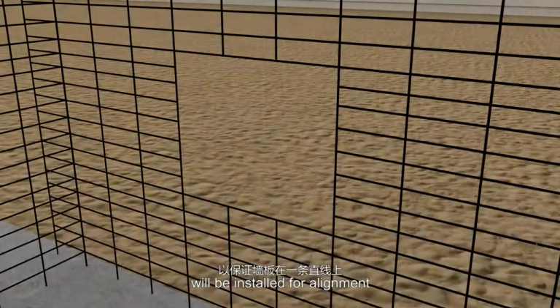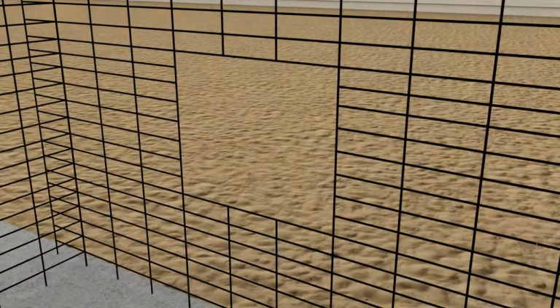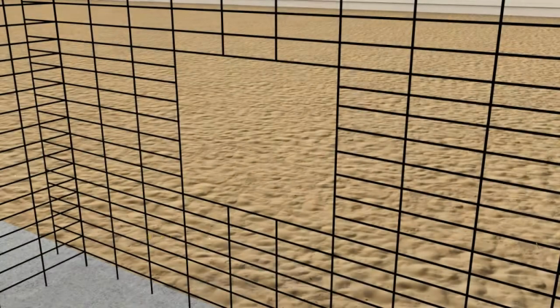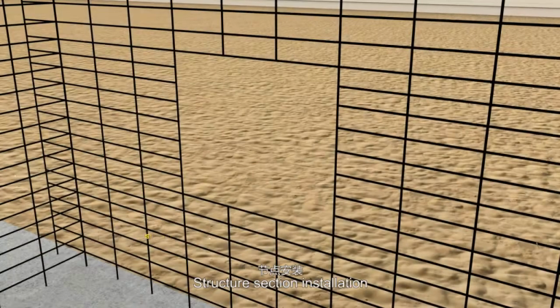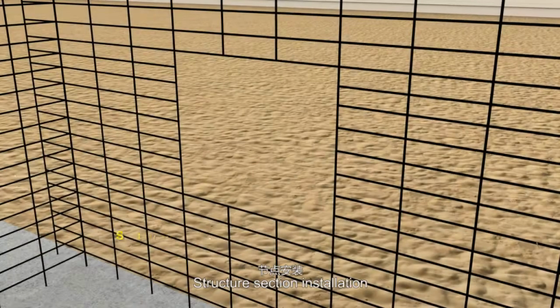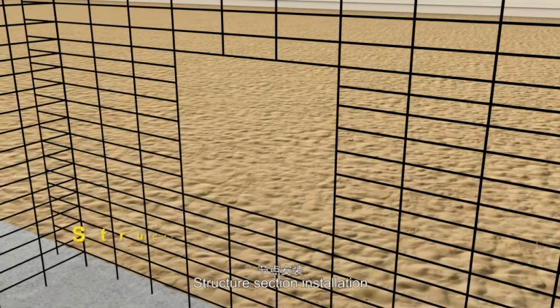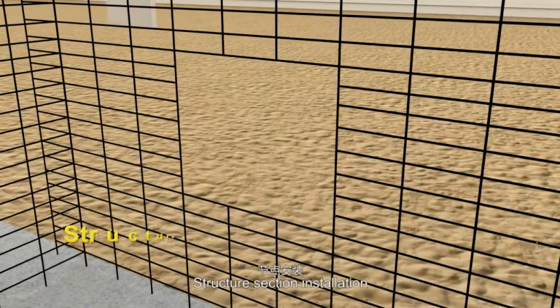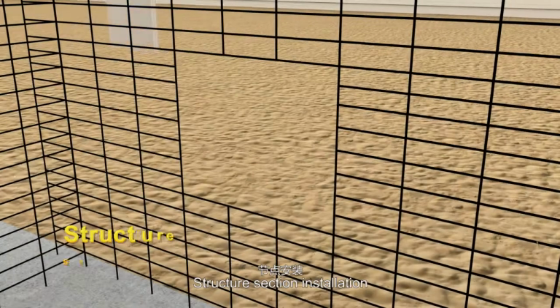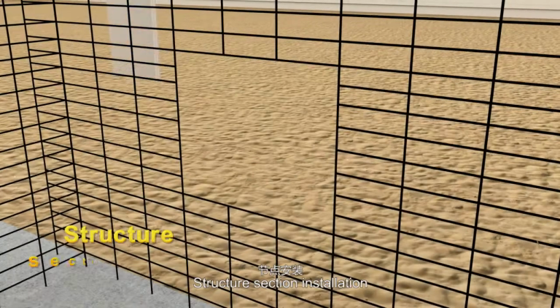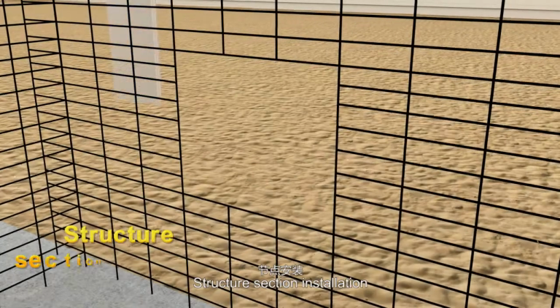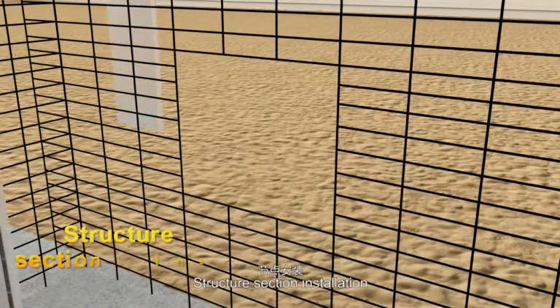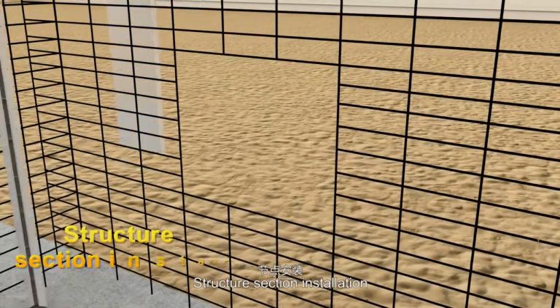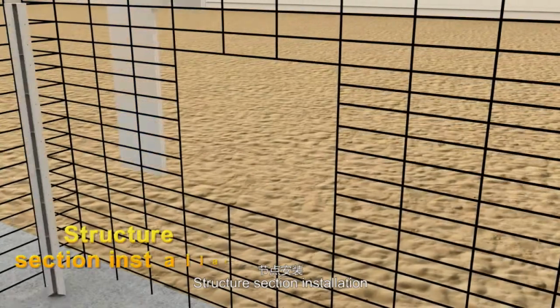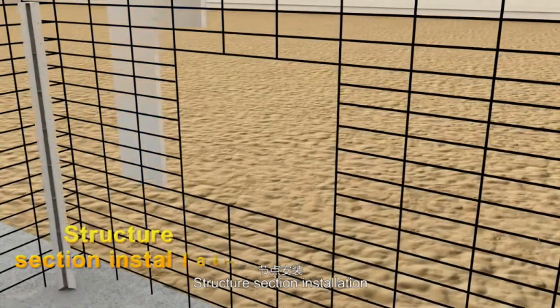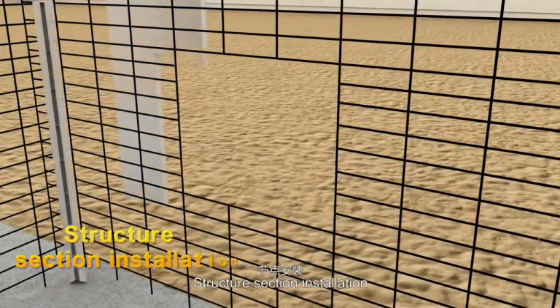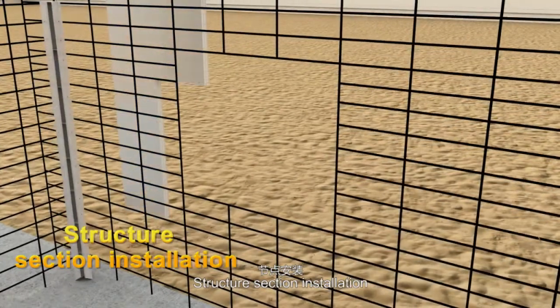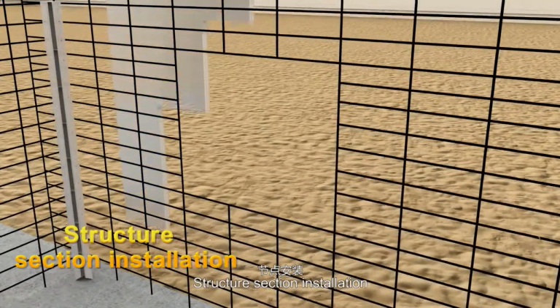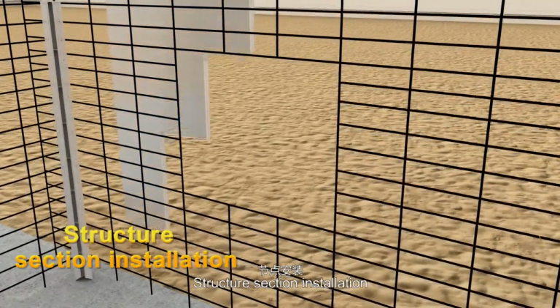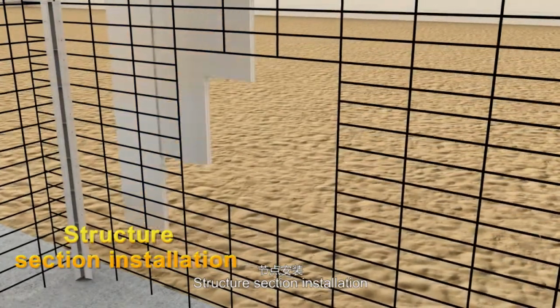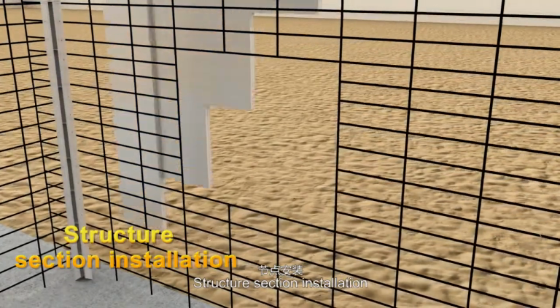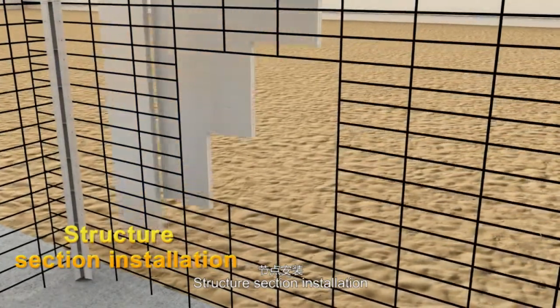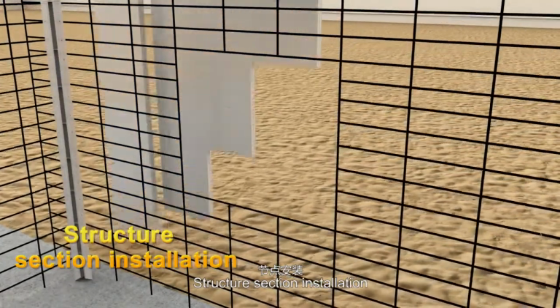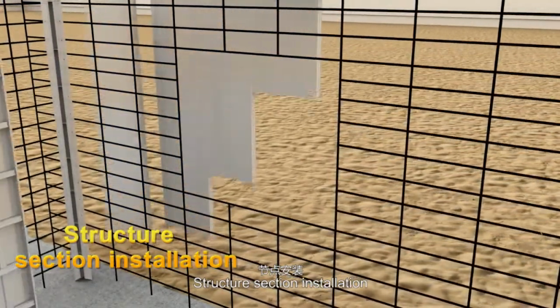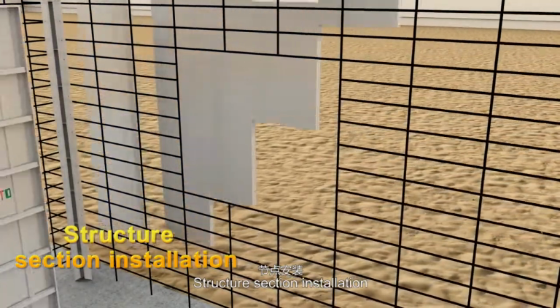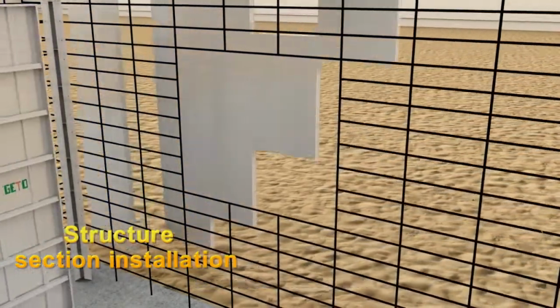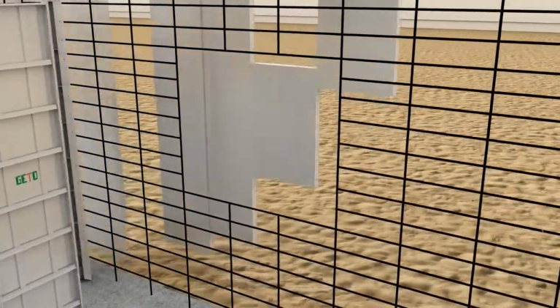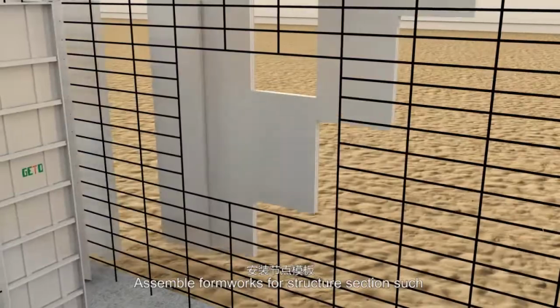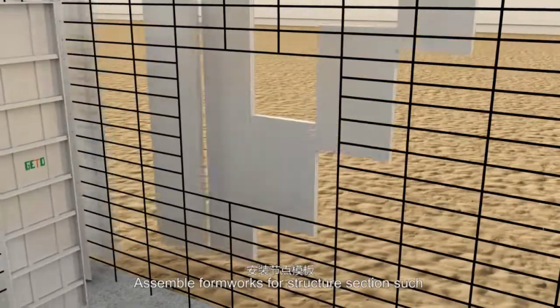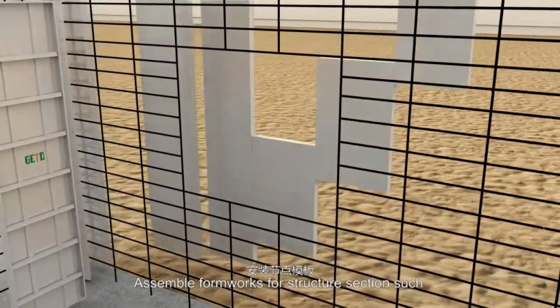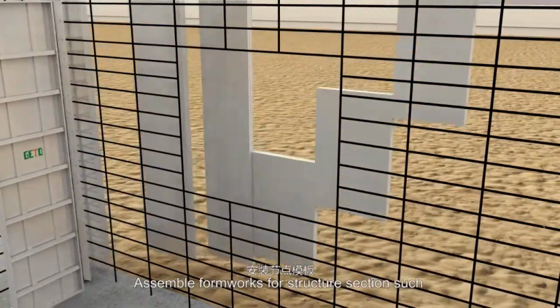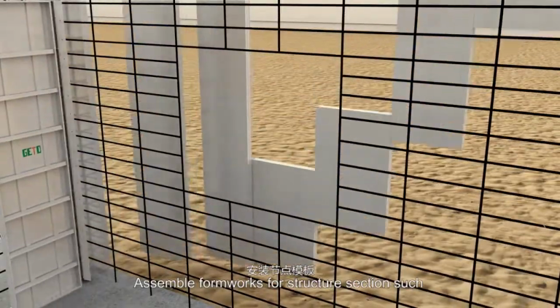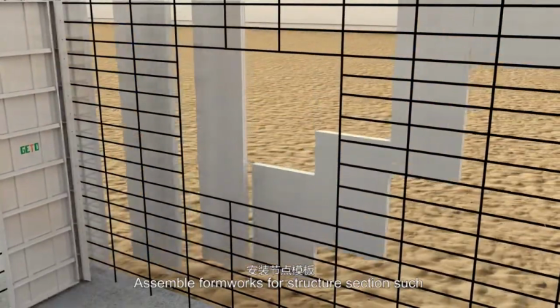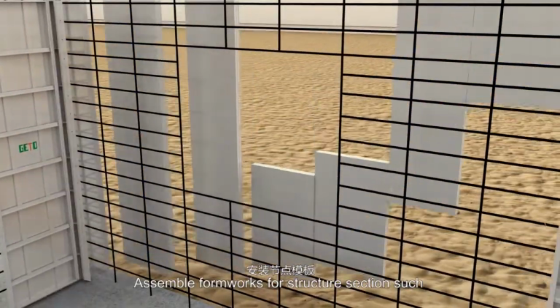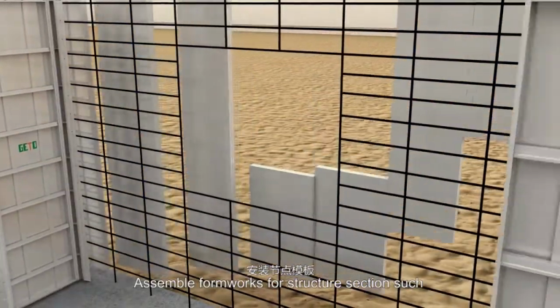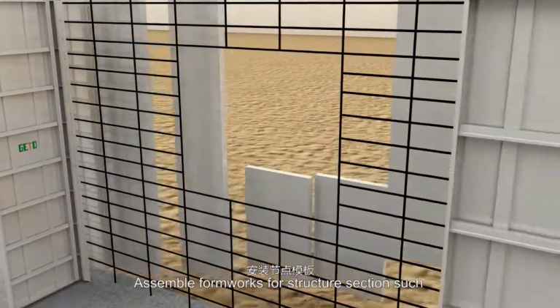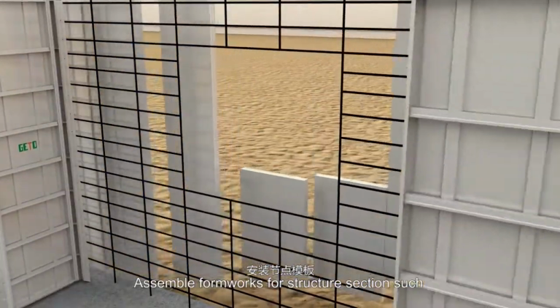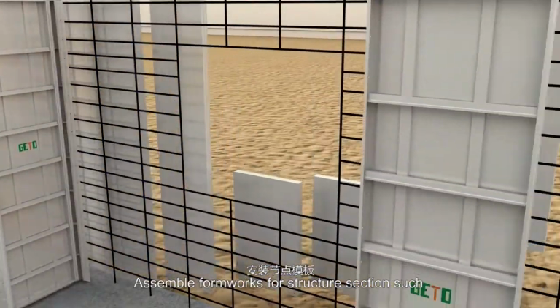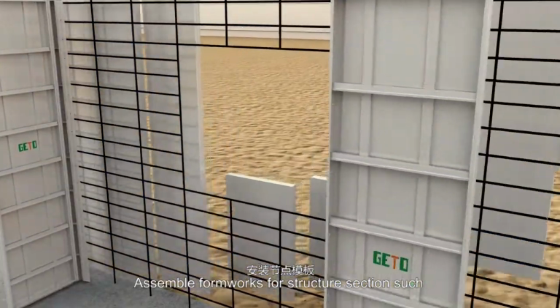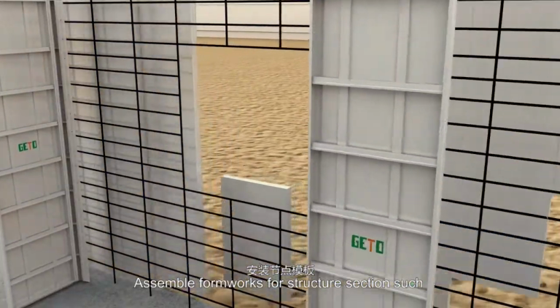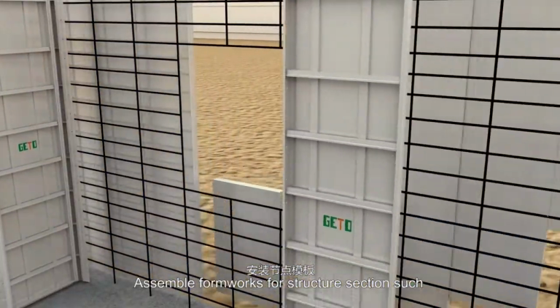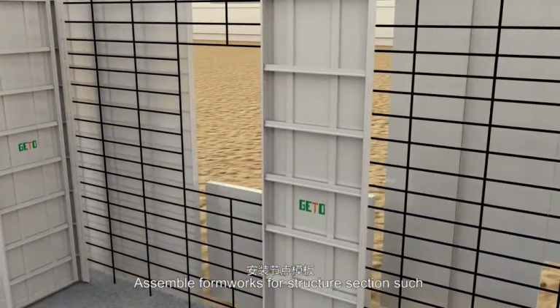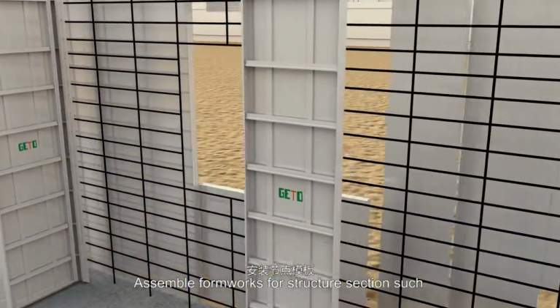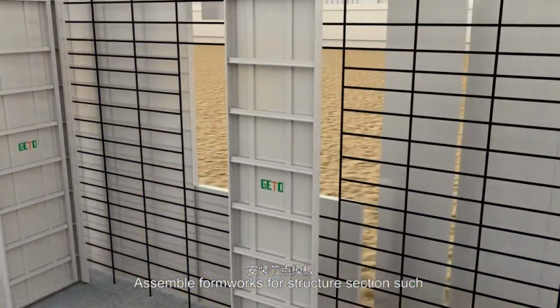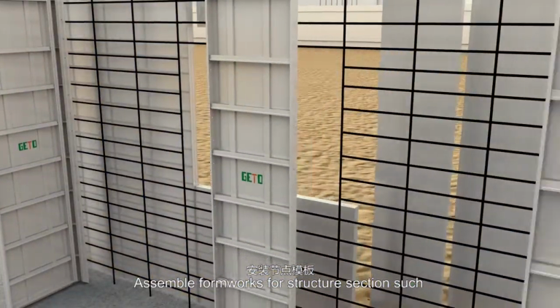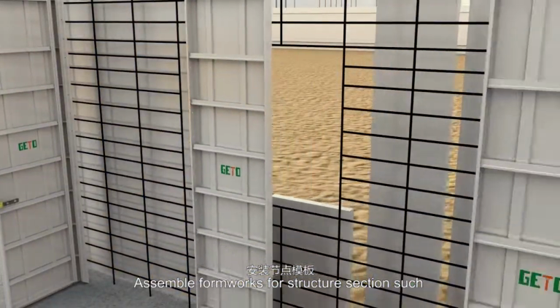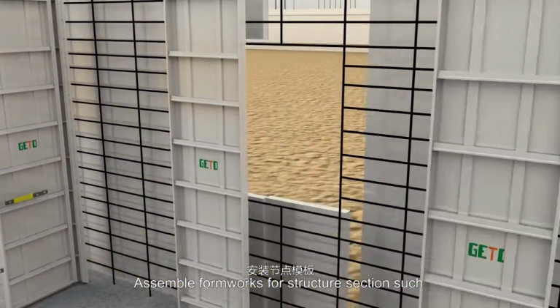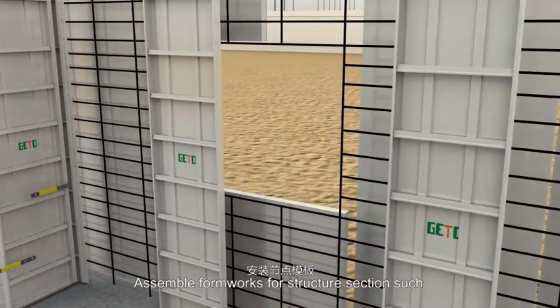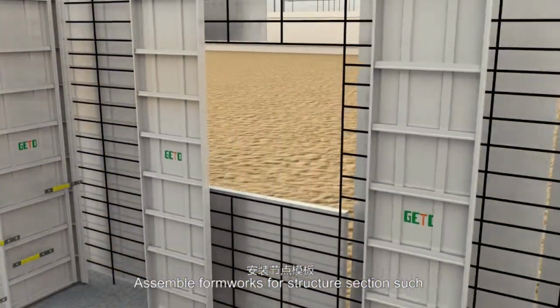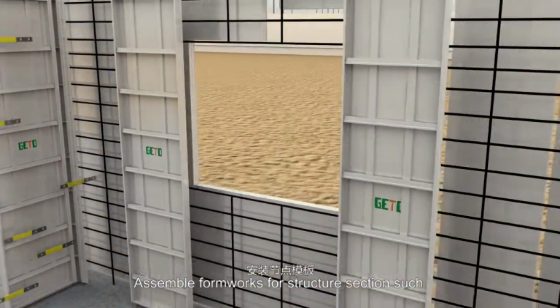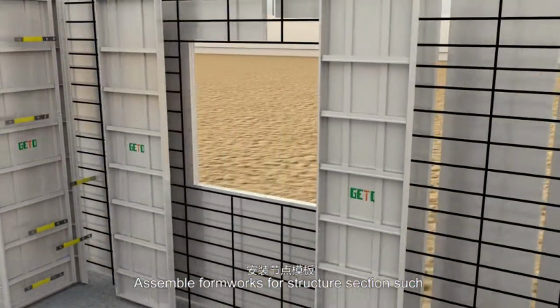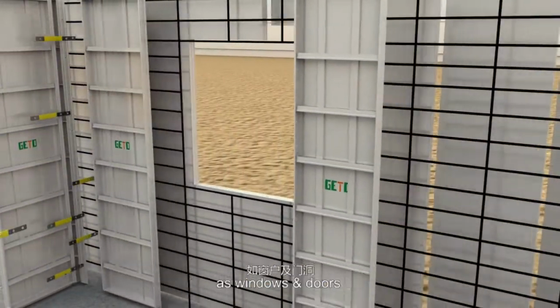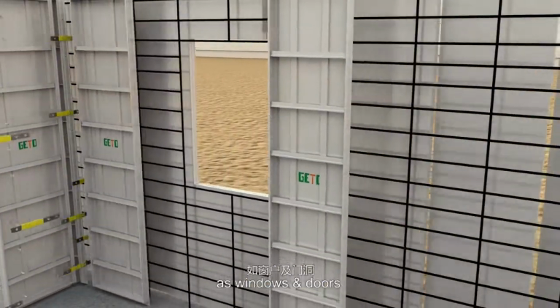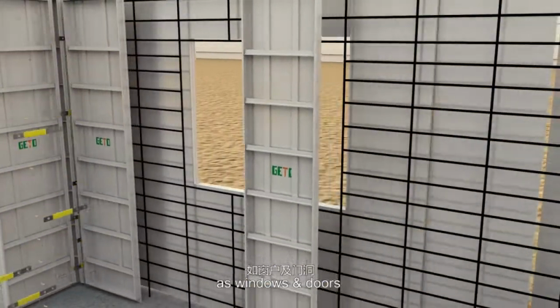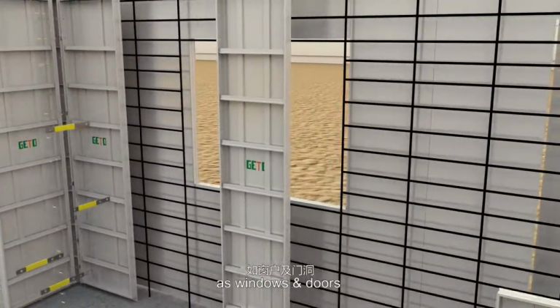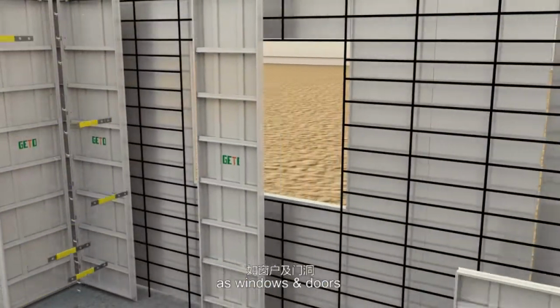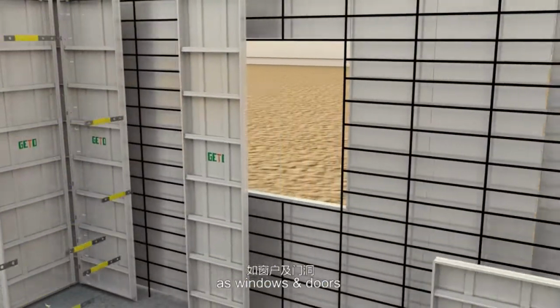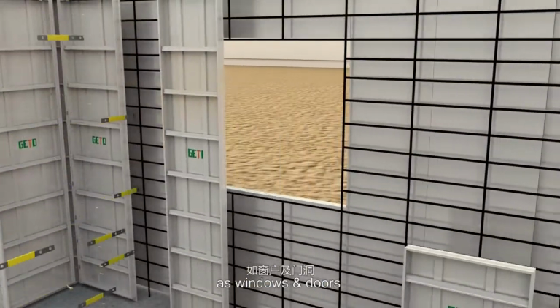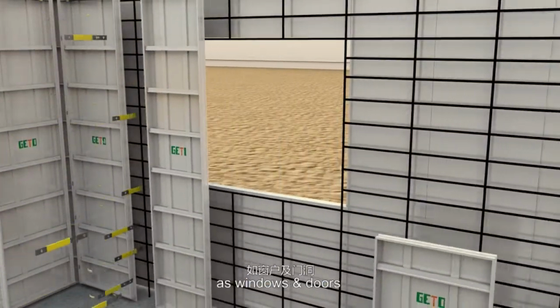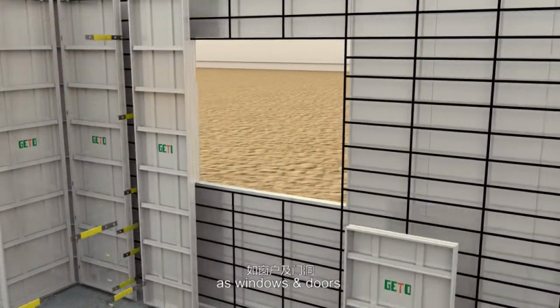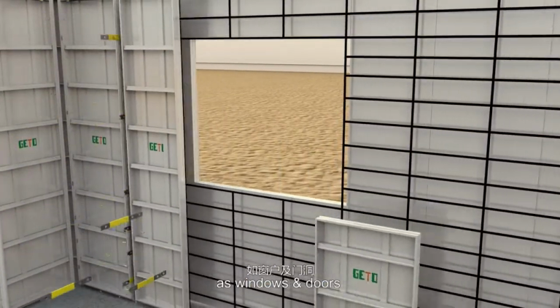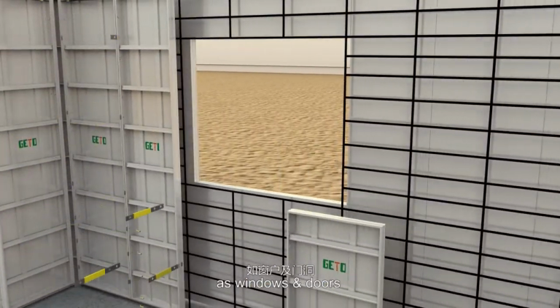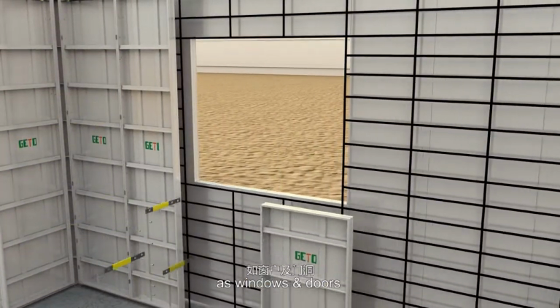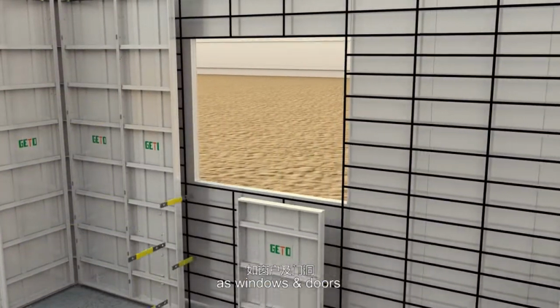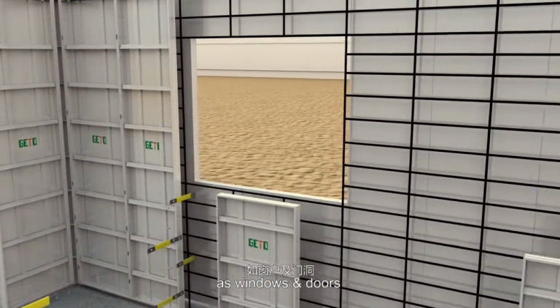Structure section installation: assemble formworks for structure sections such as windows and doors.